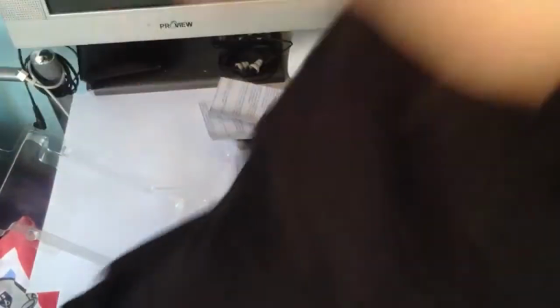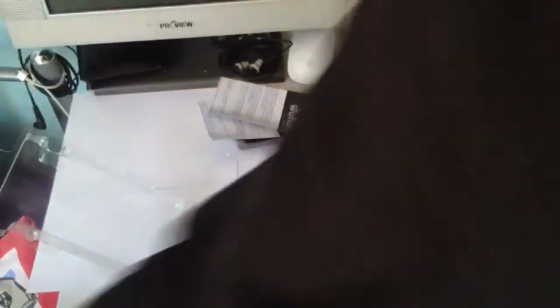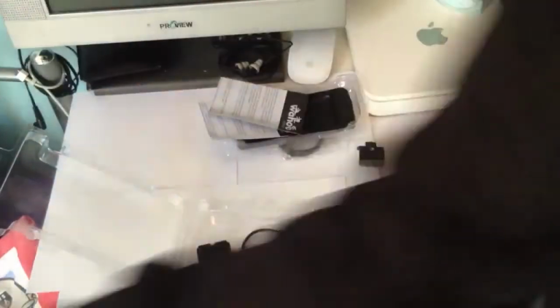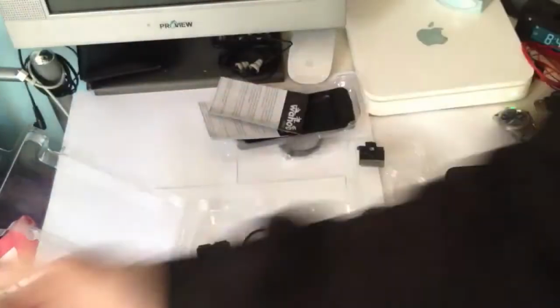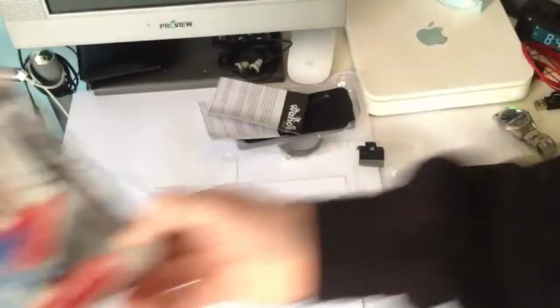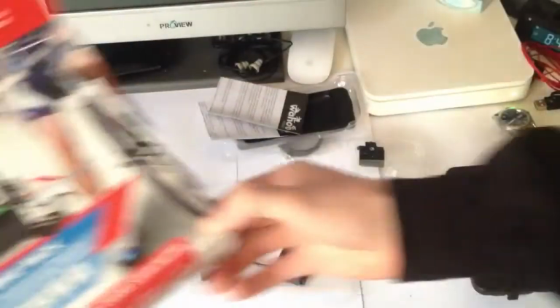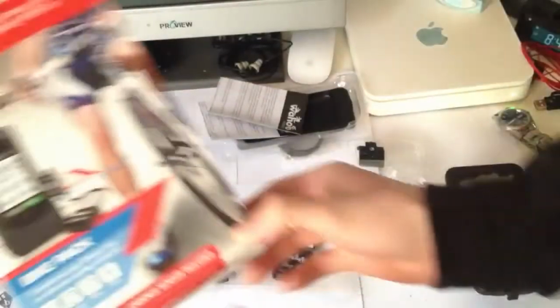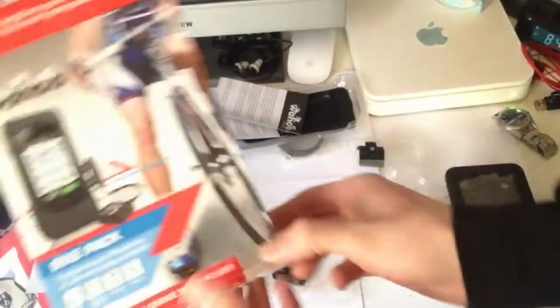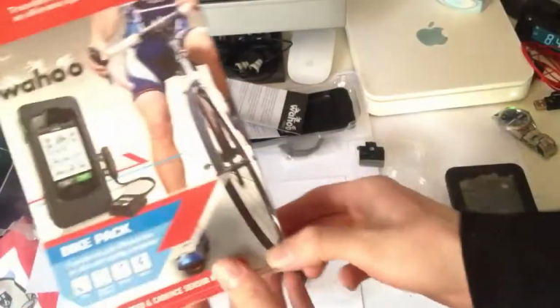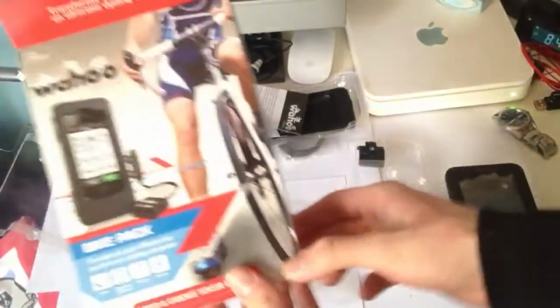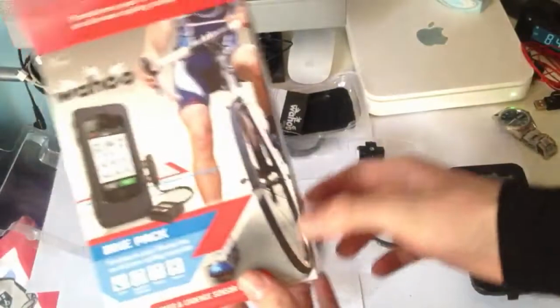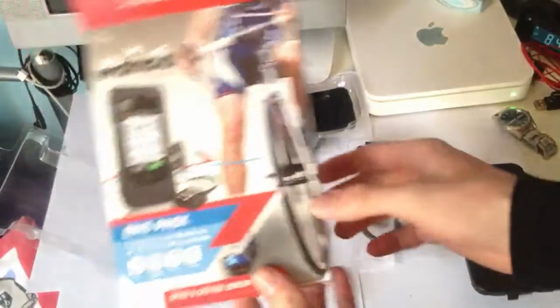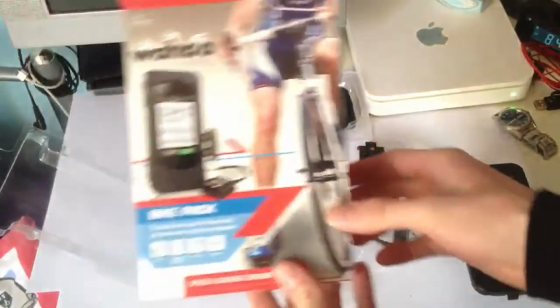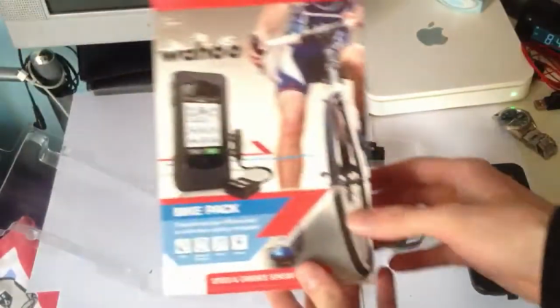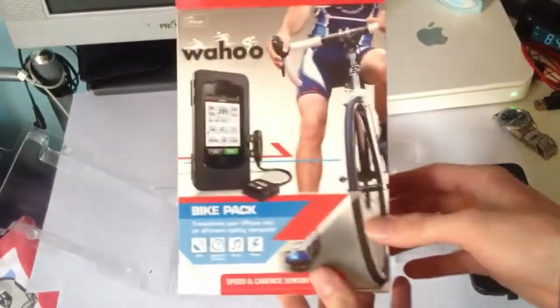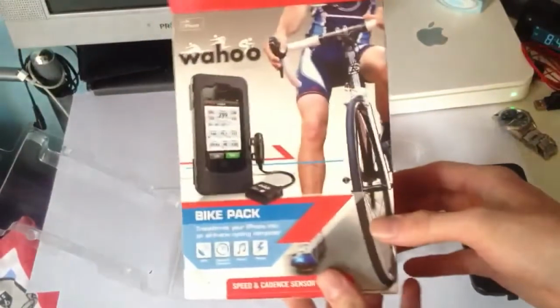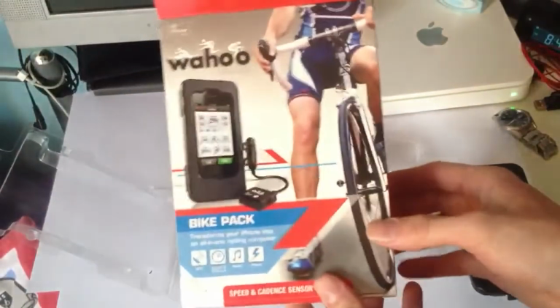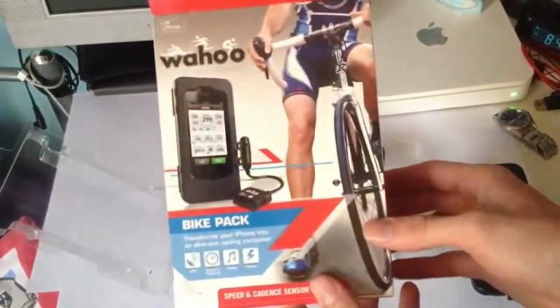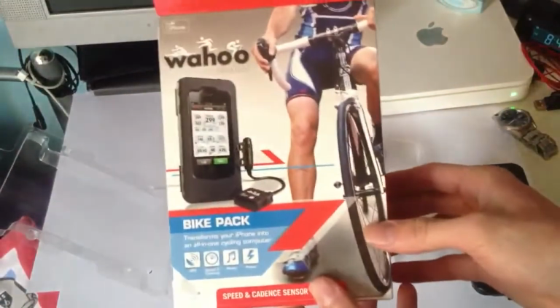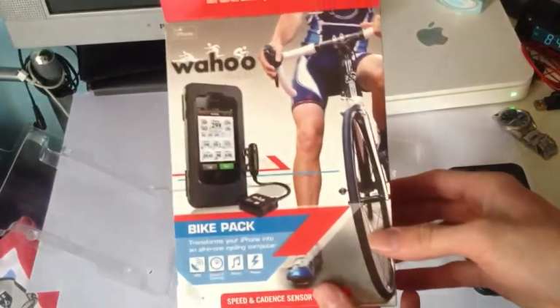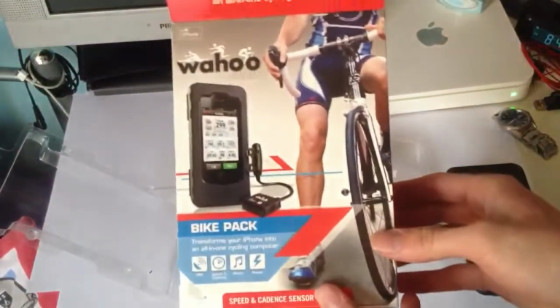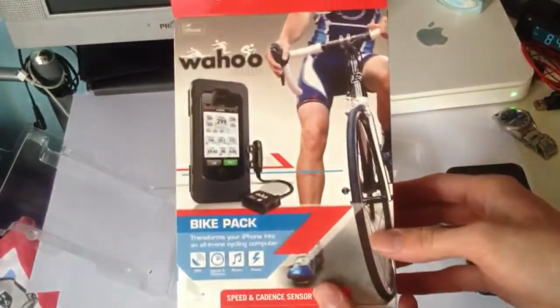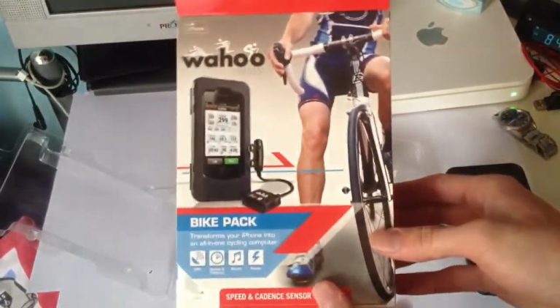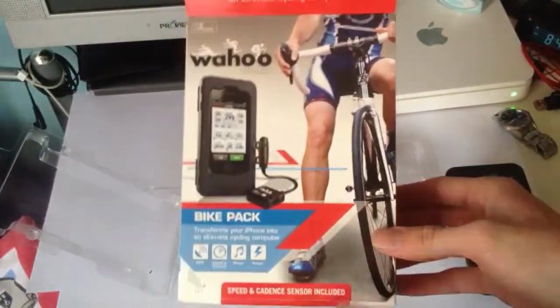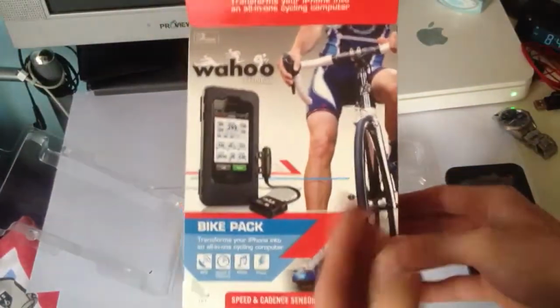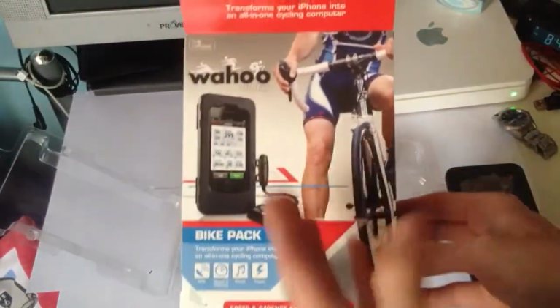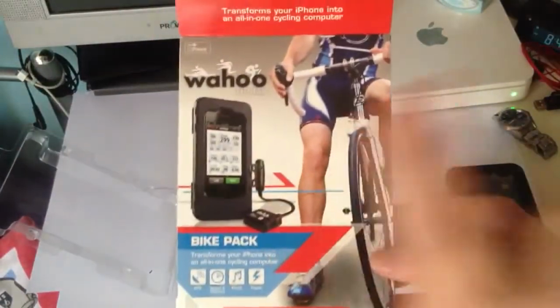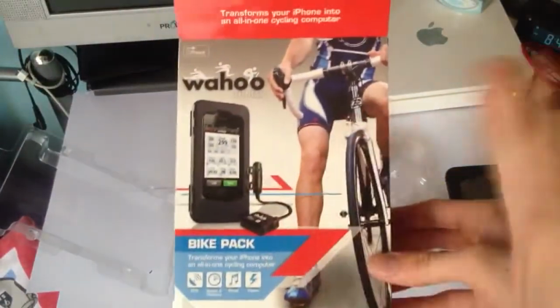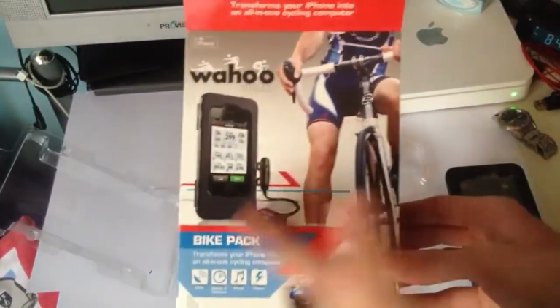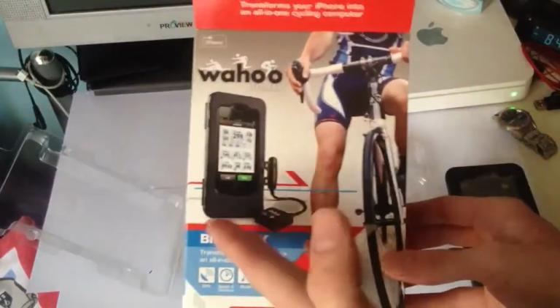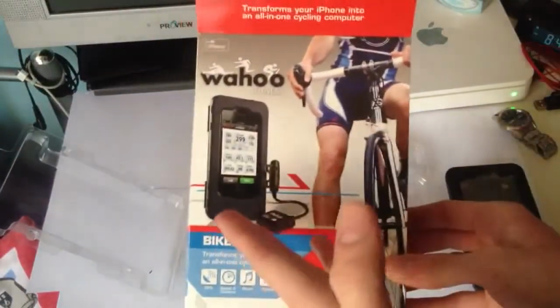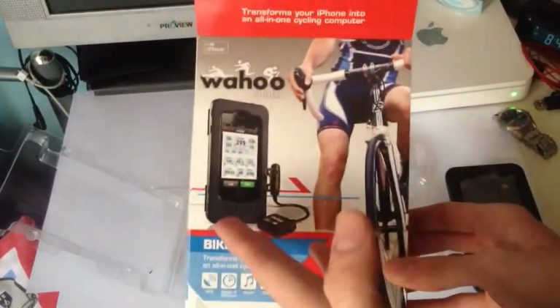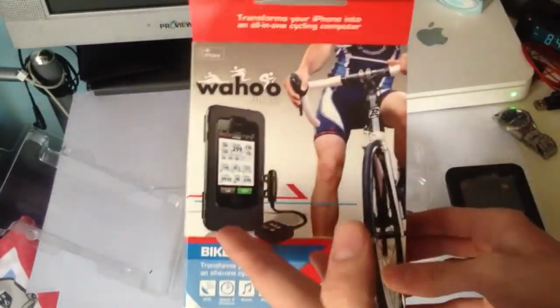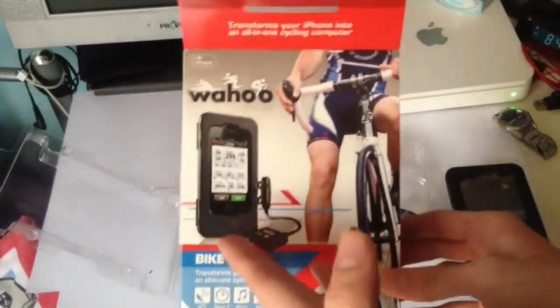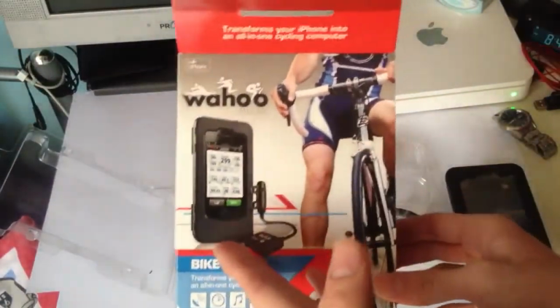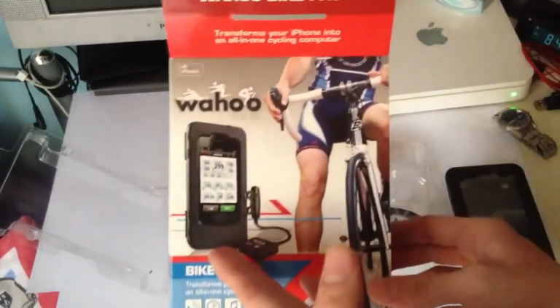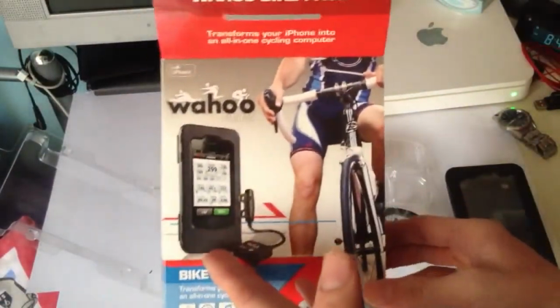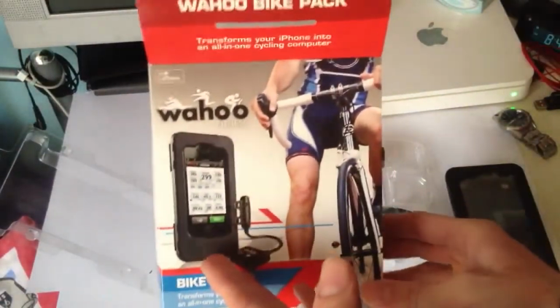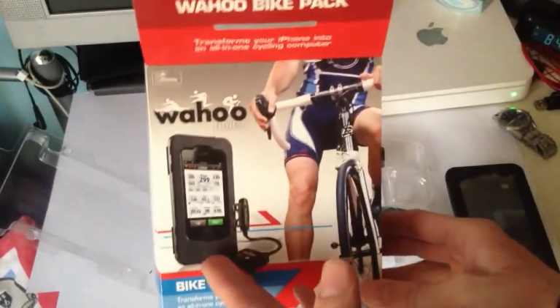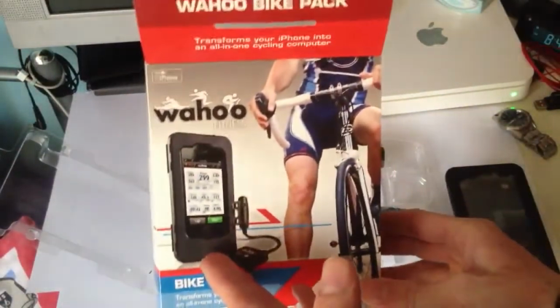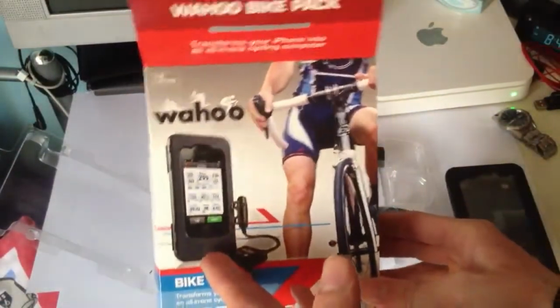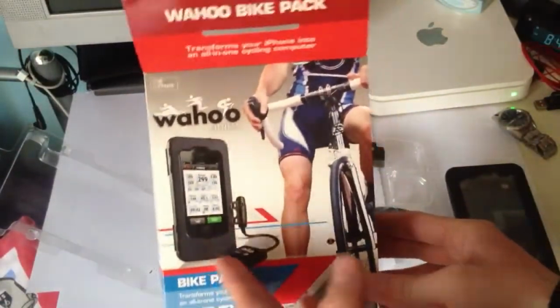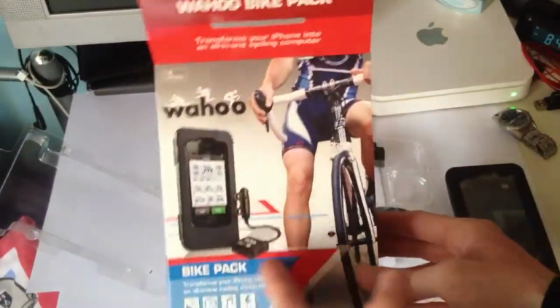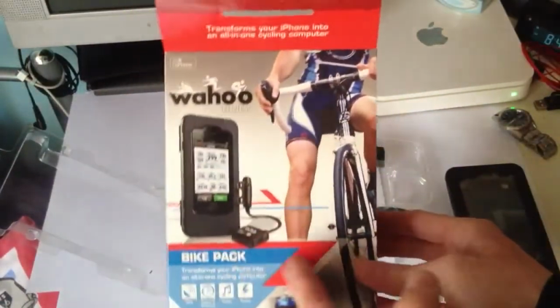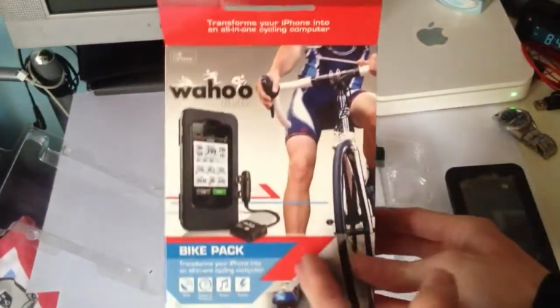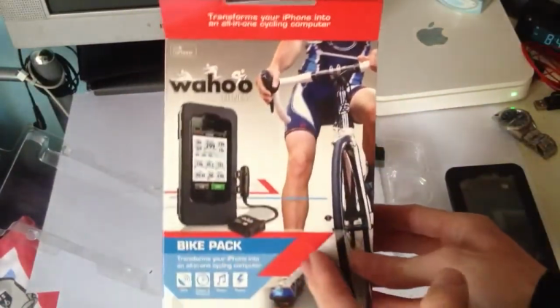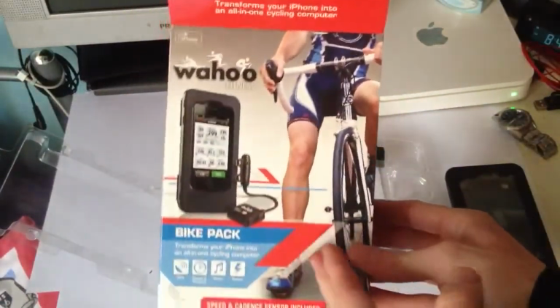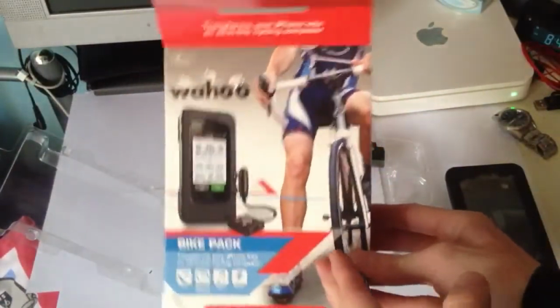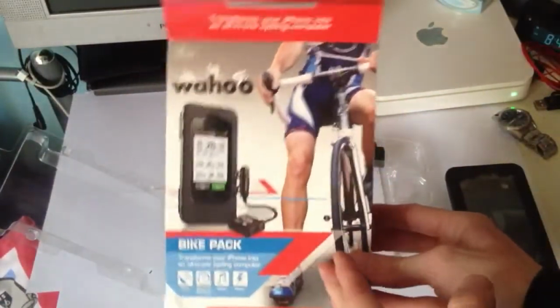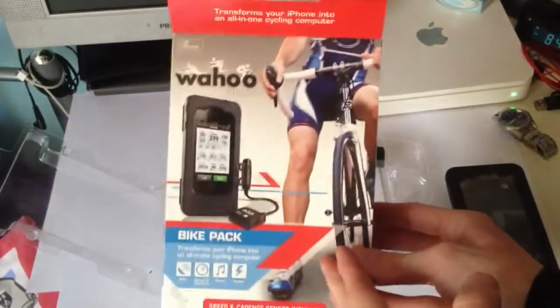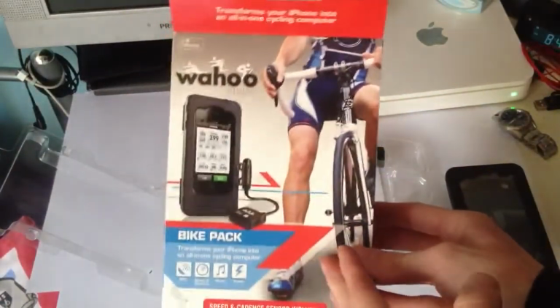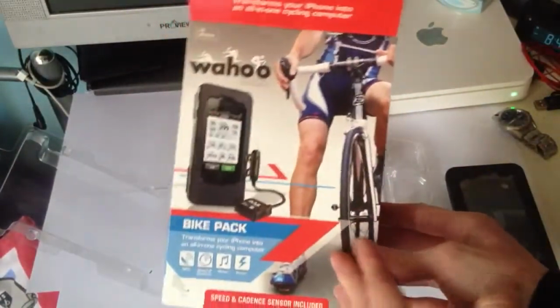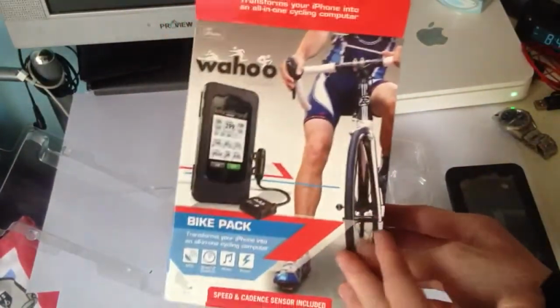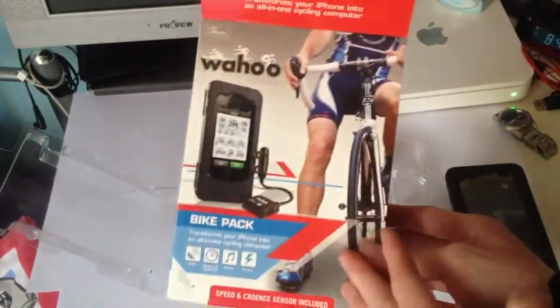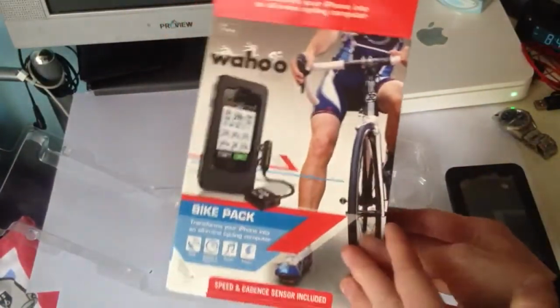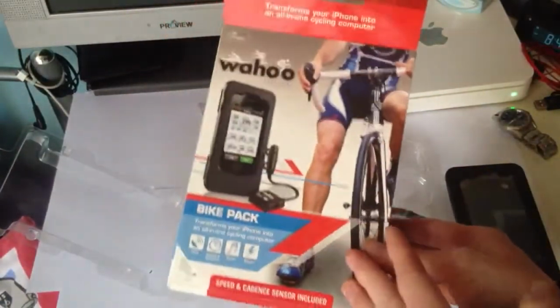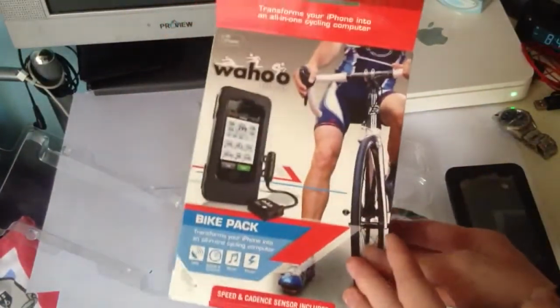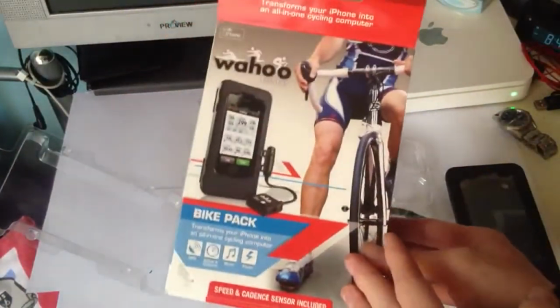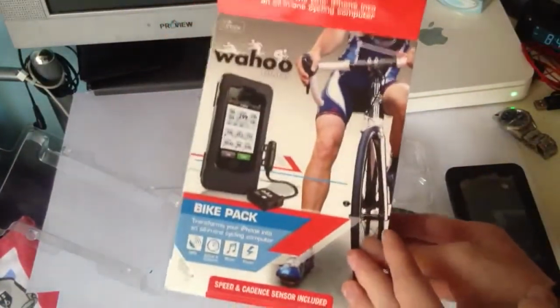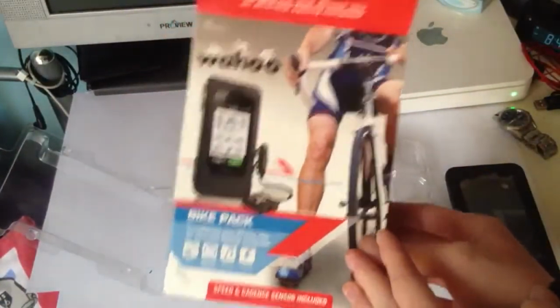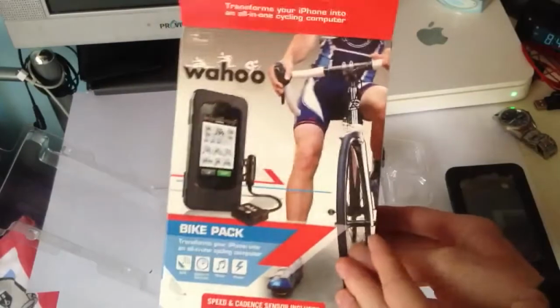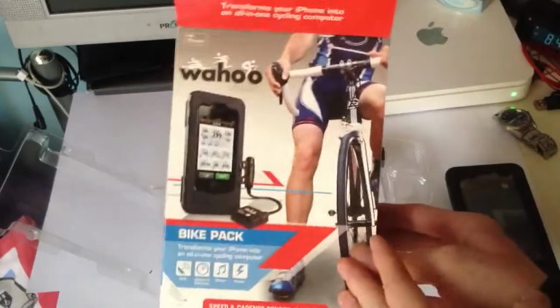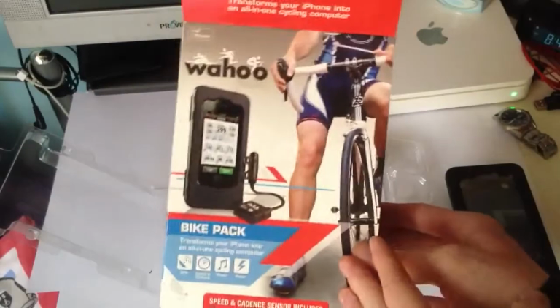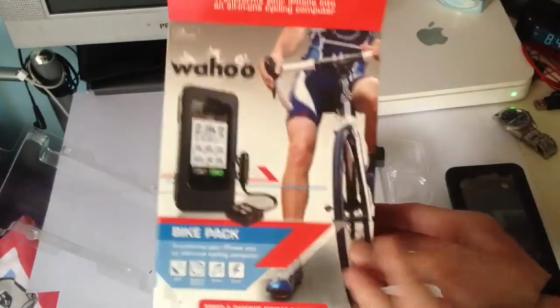That's been it for this — it turns your iPhone into a cycle computer. Sorry about the bird, and thanks for watching.